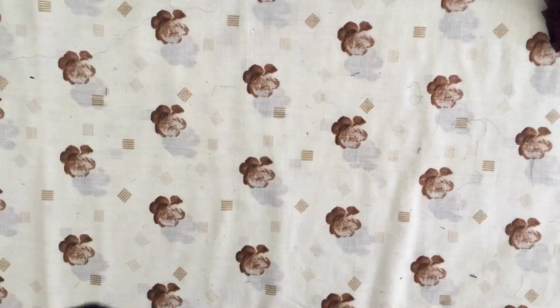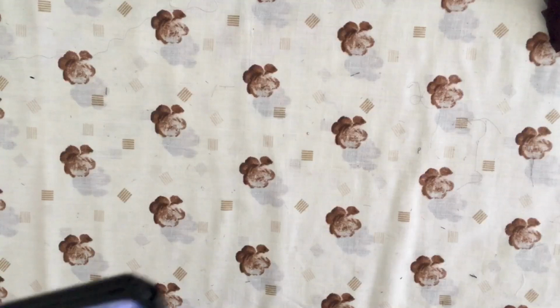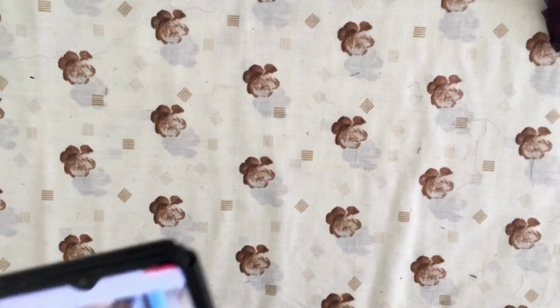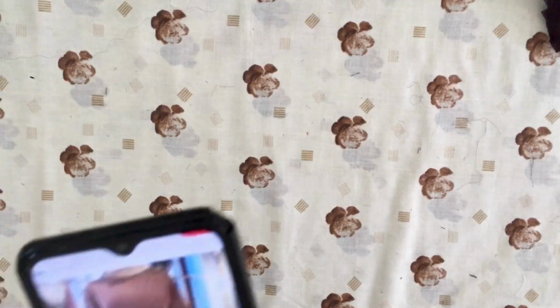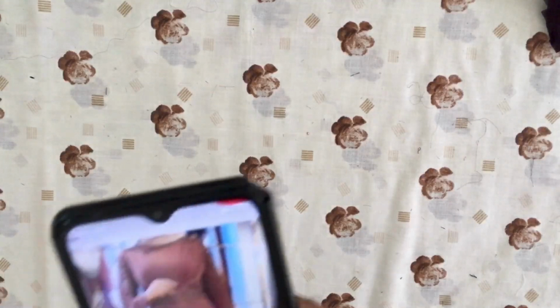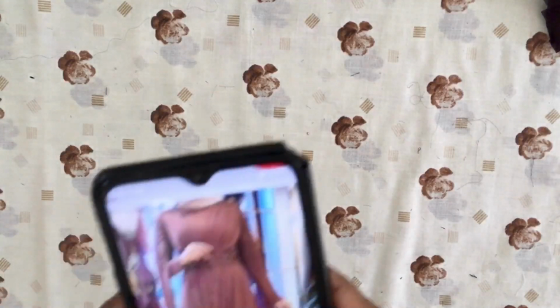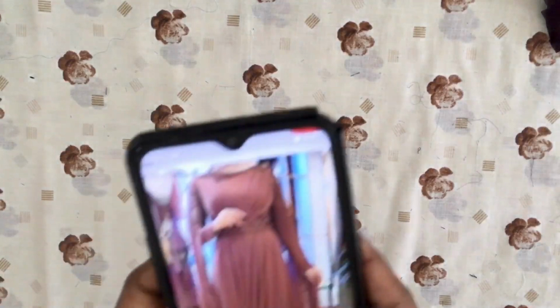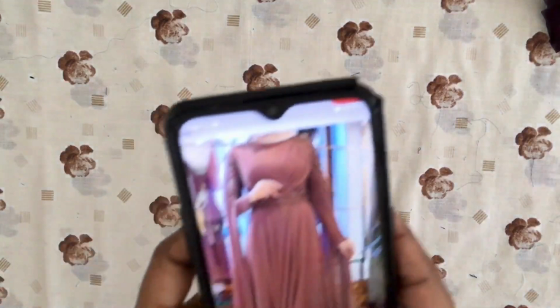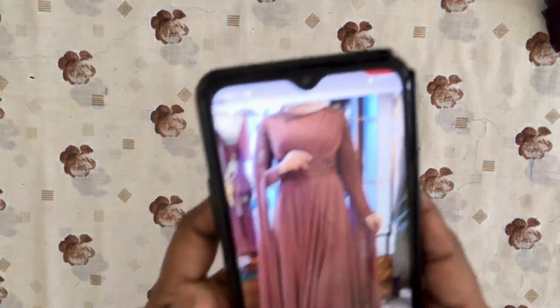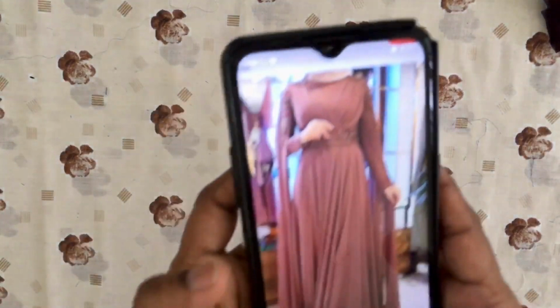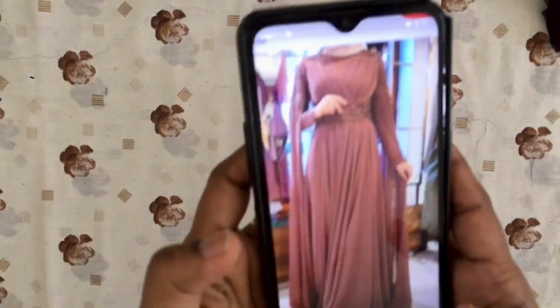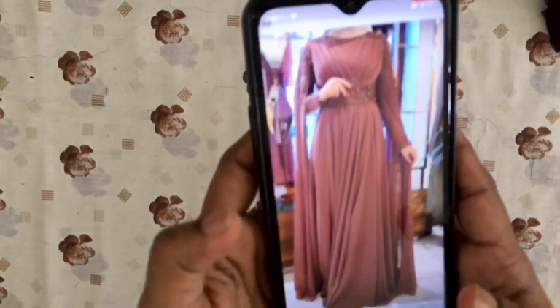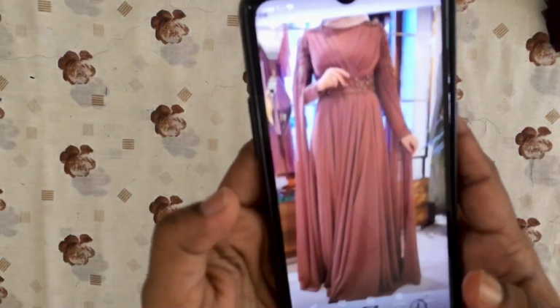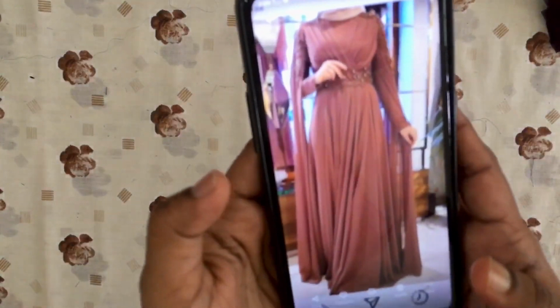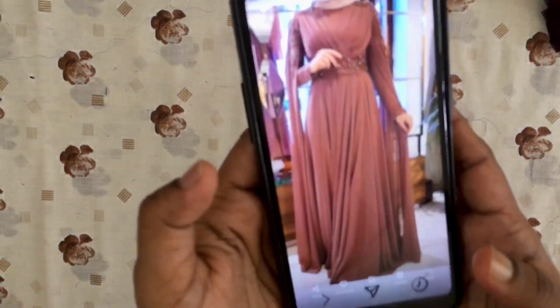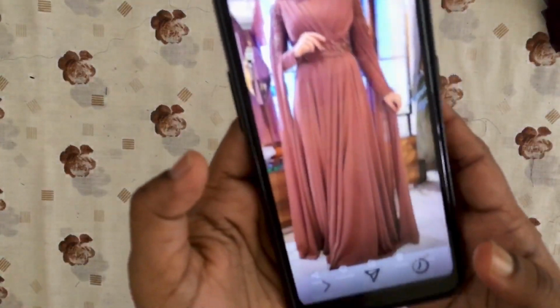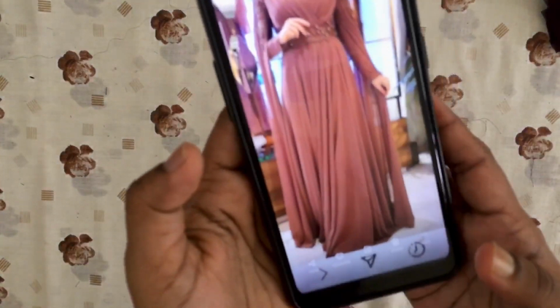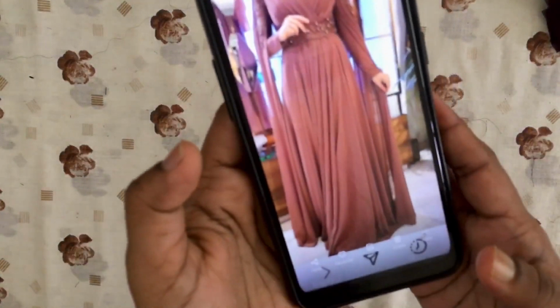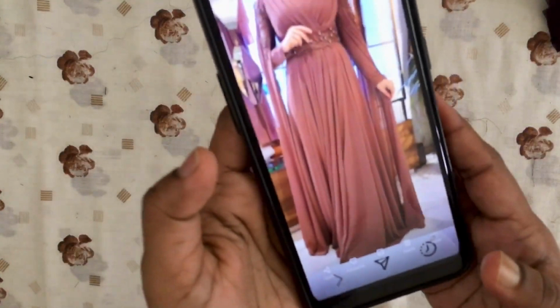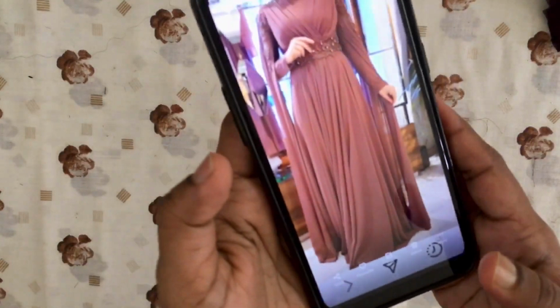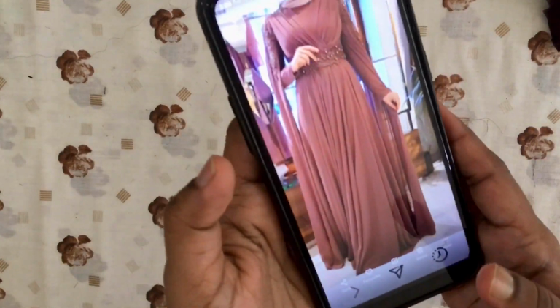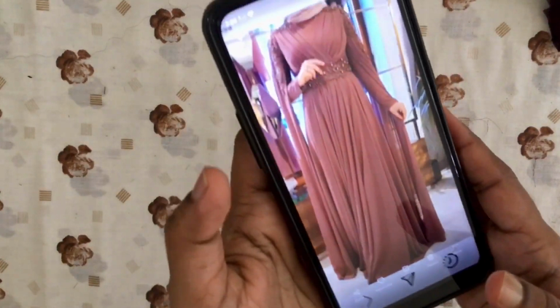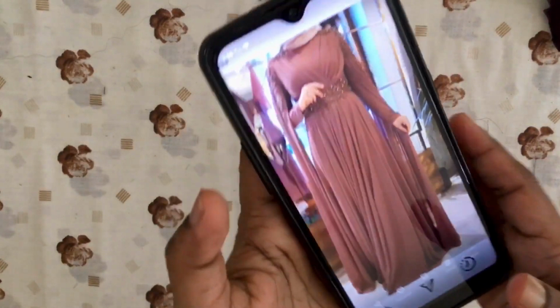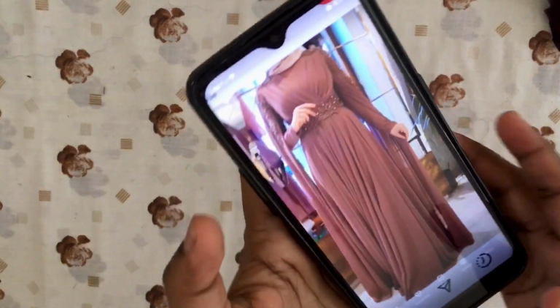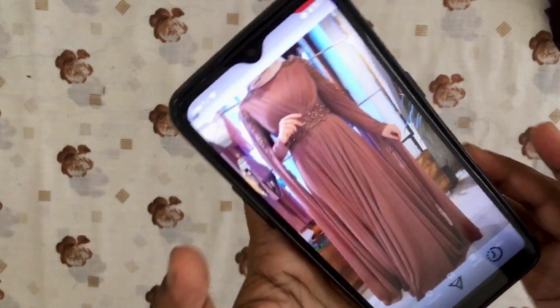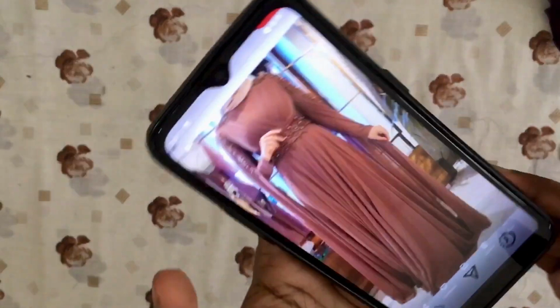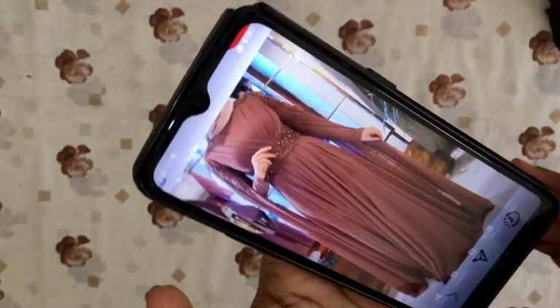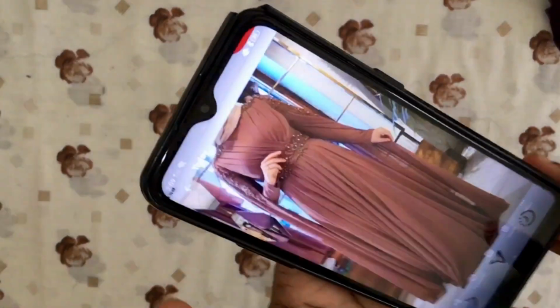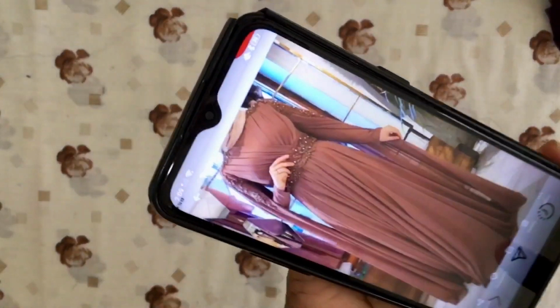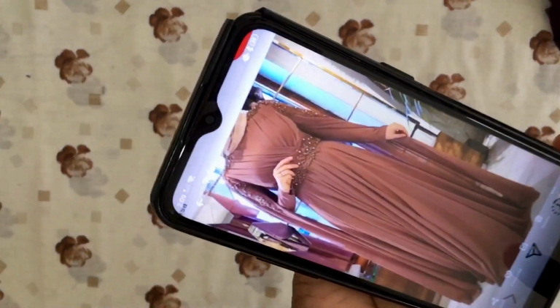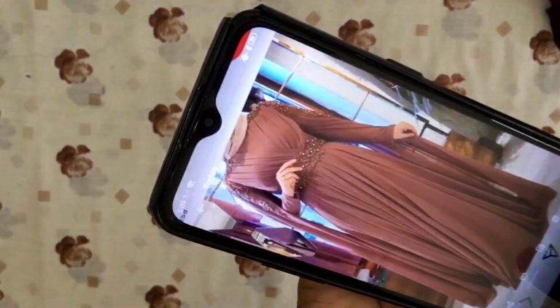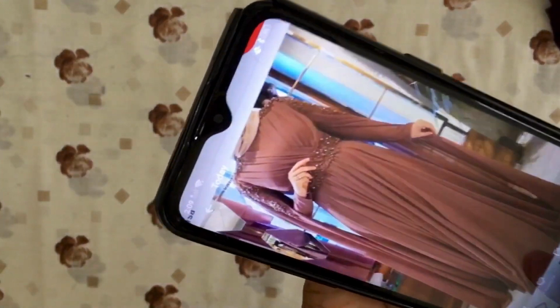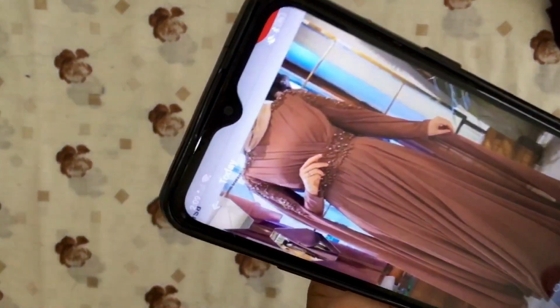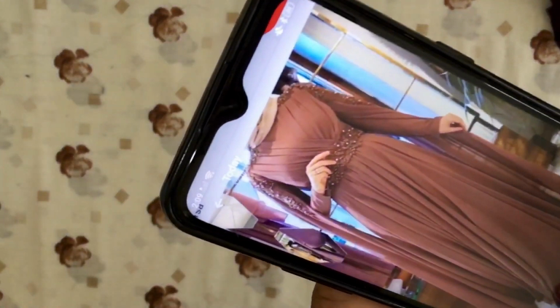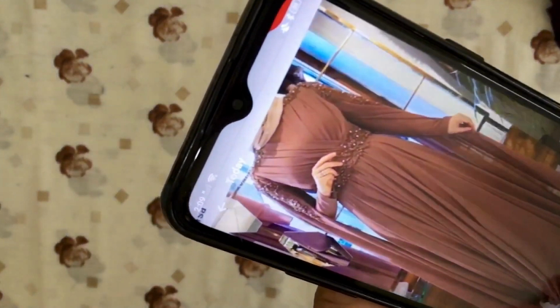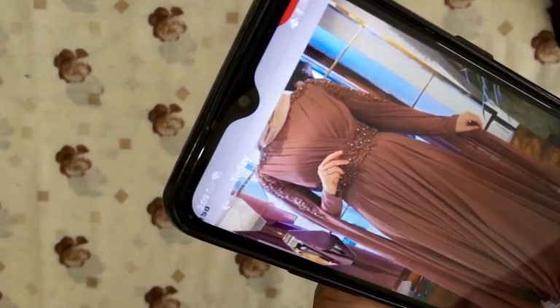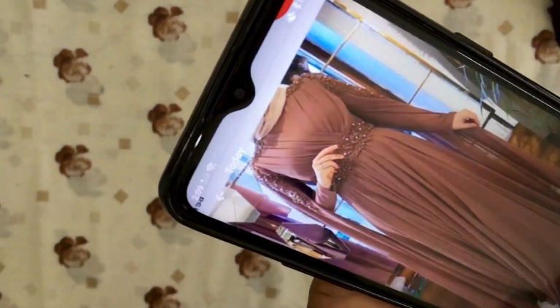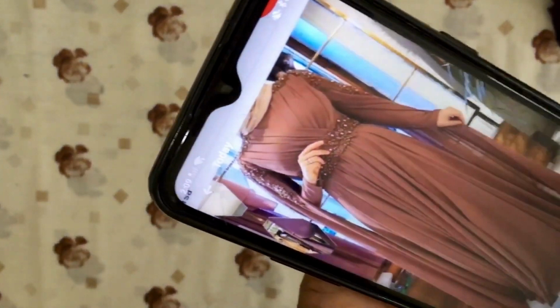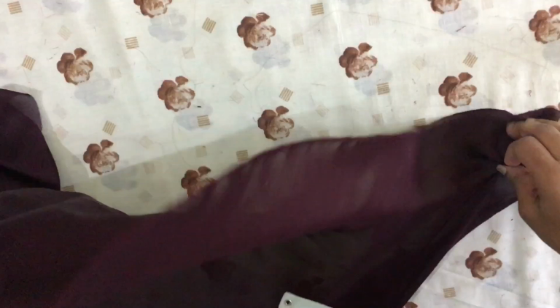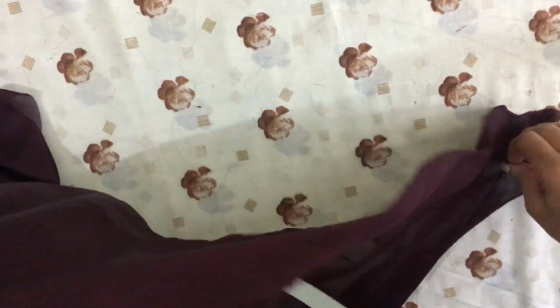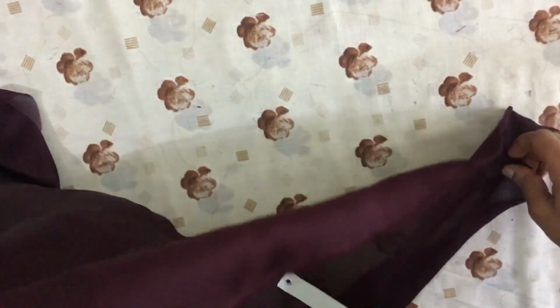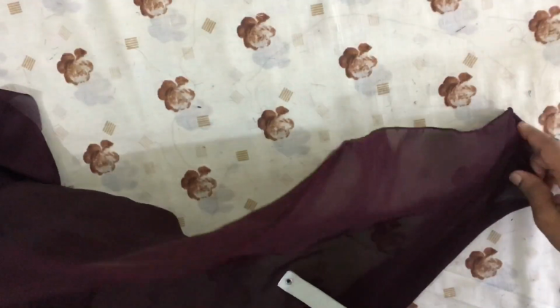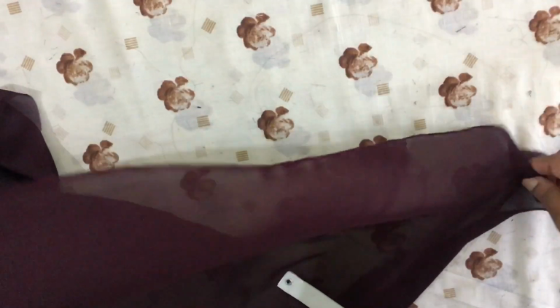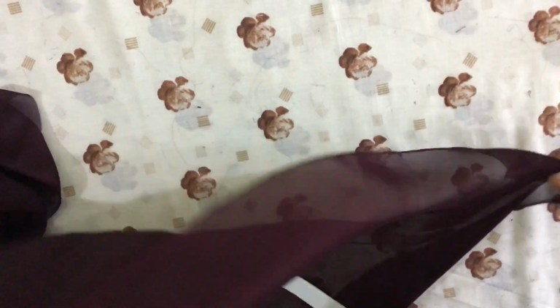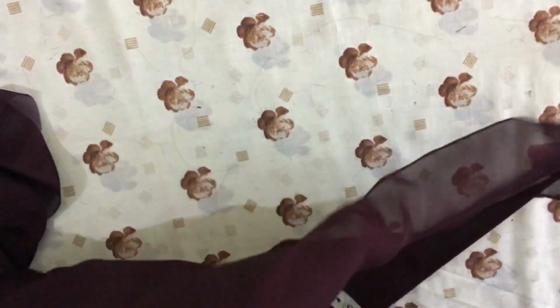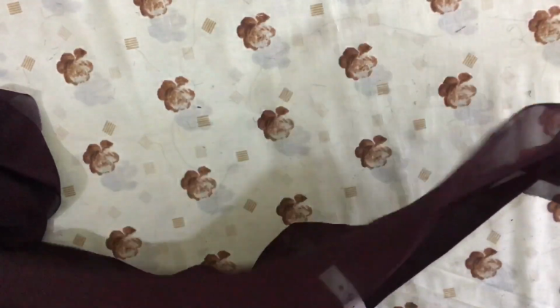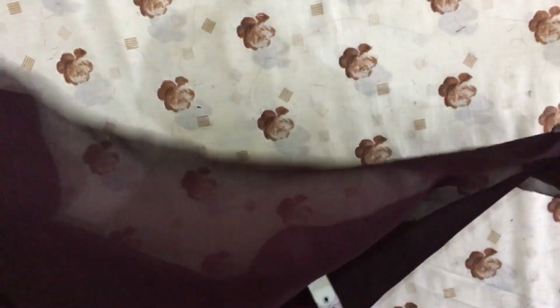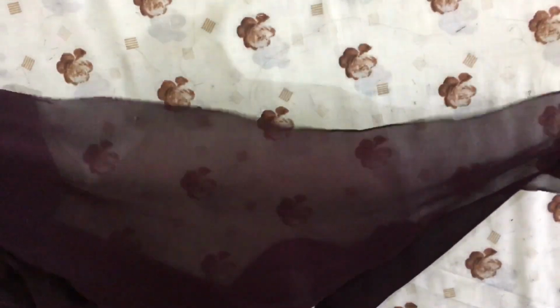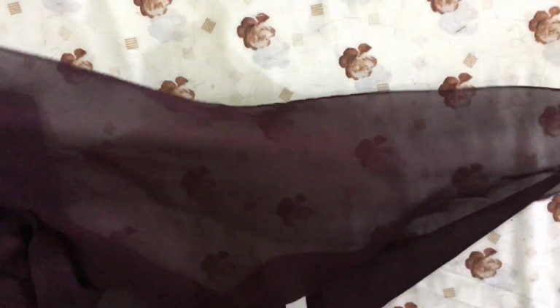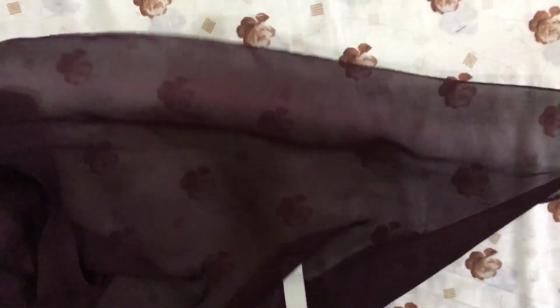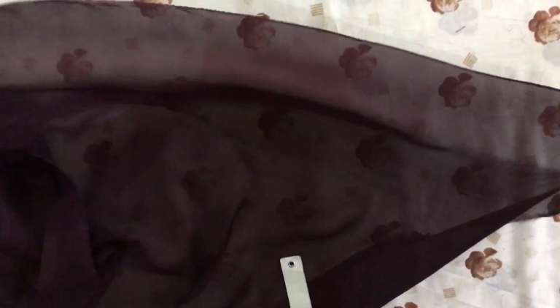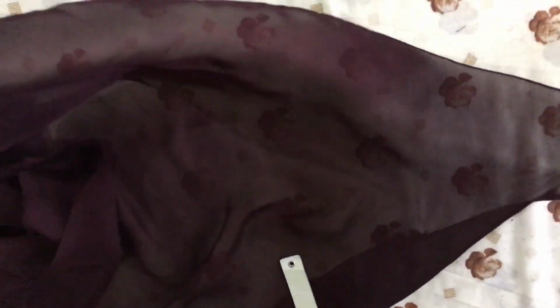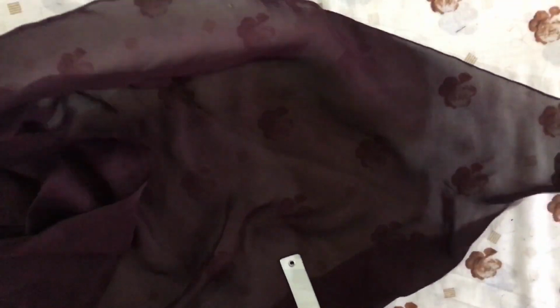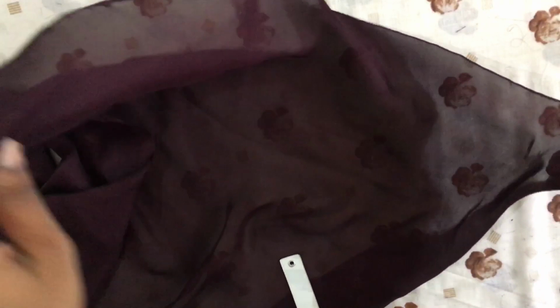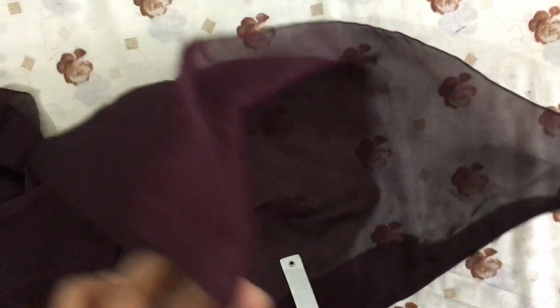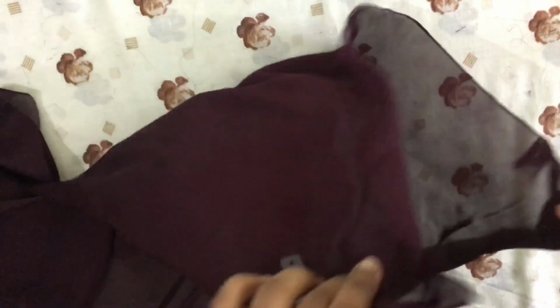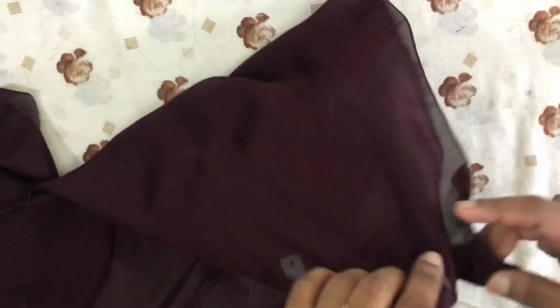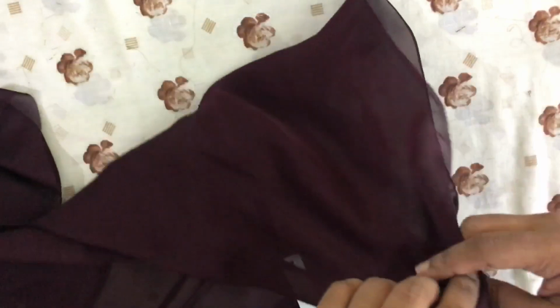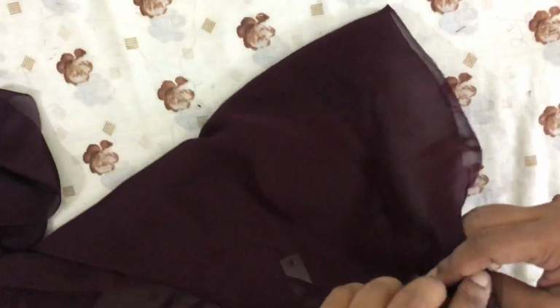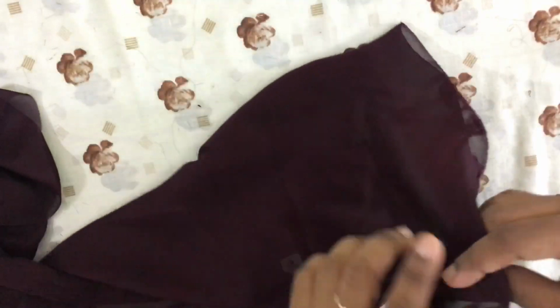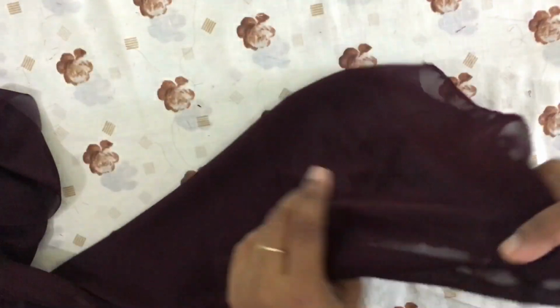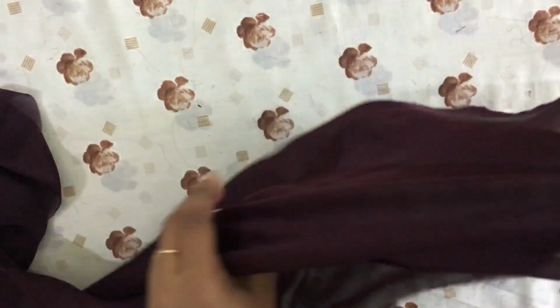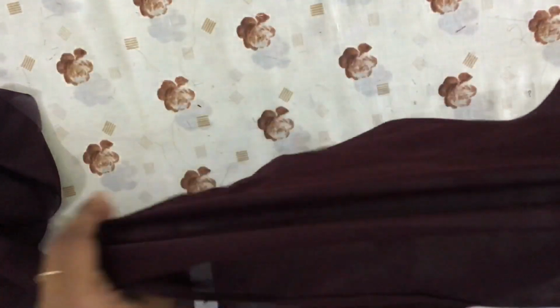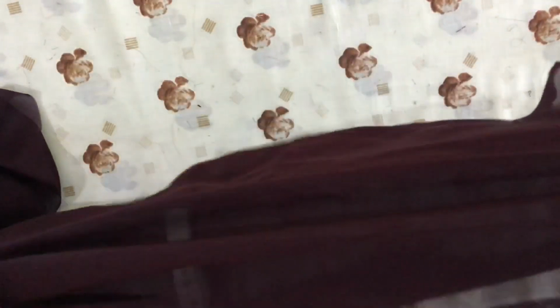In this photo, I am going to stitch the gown.